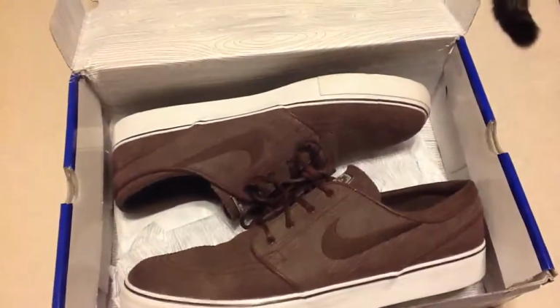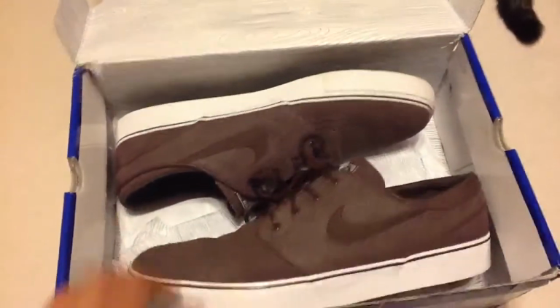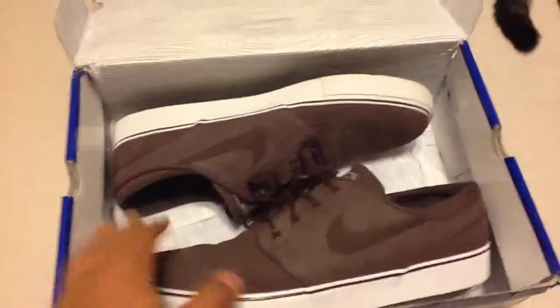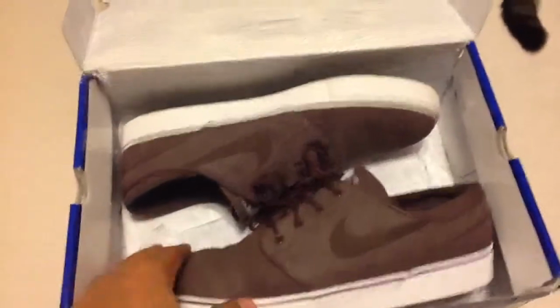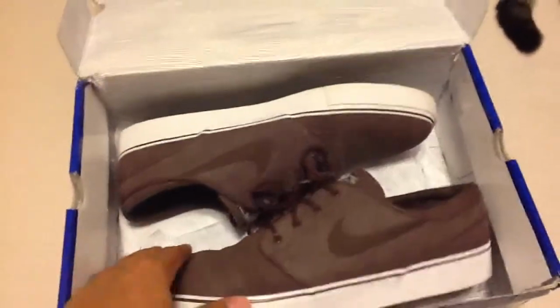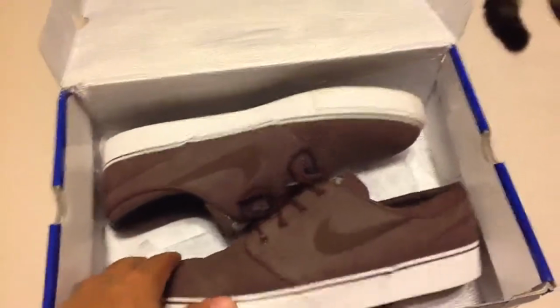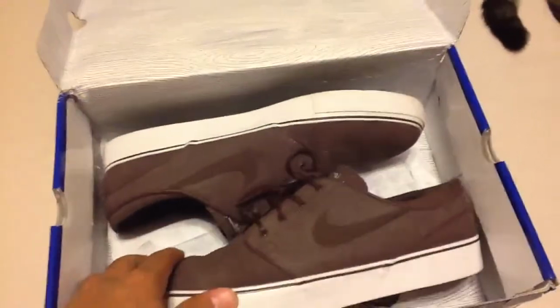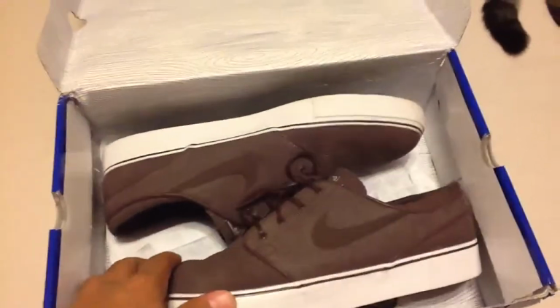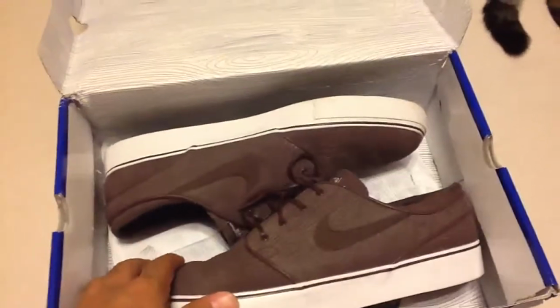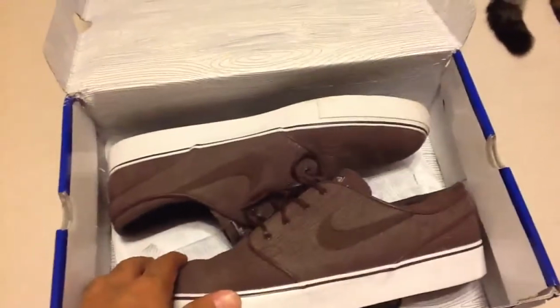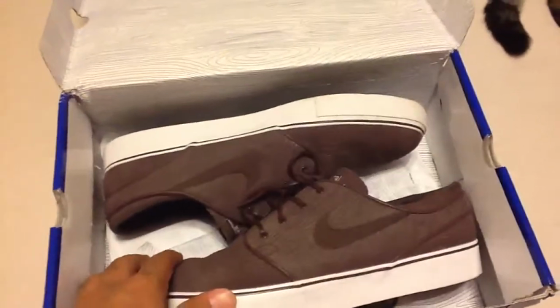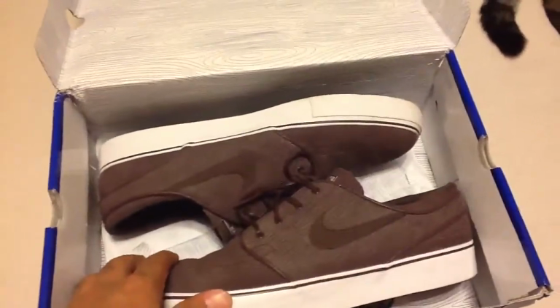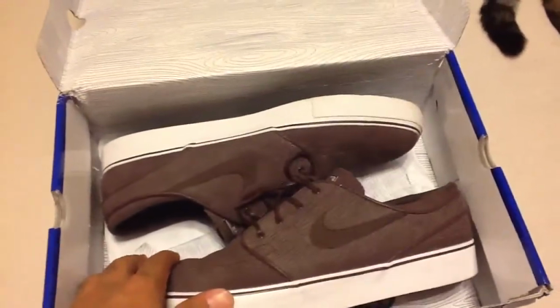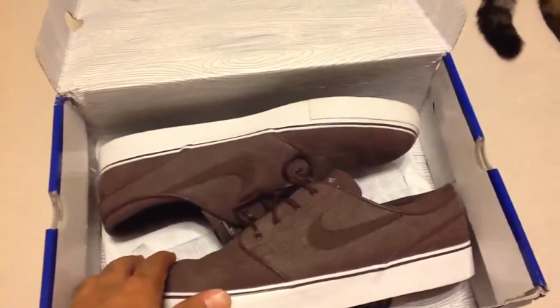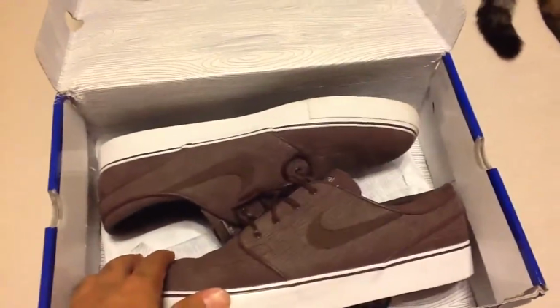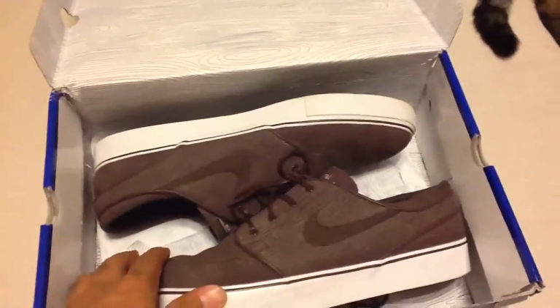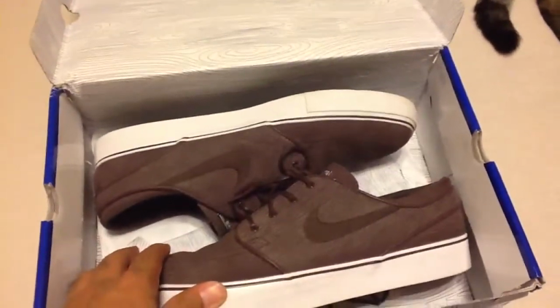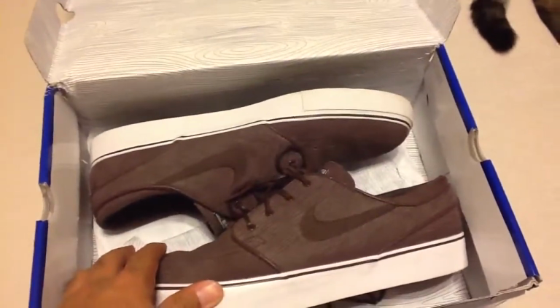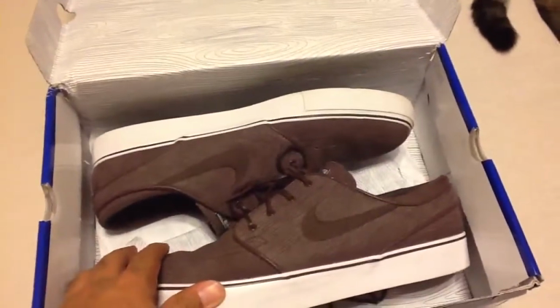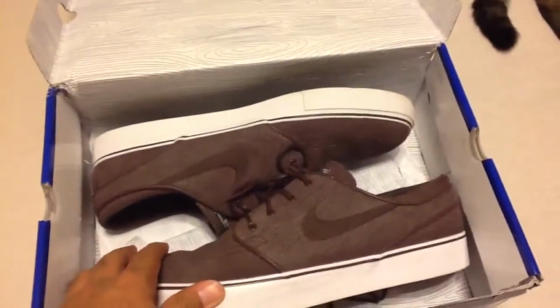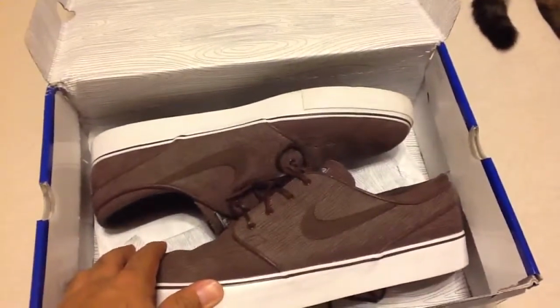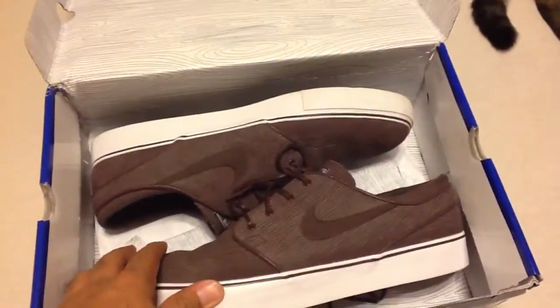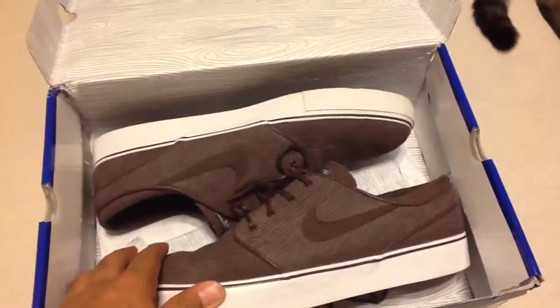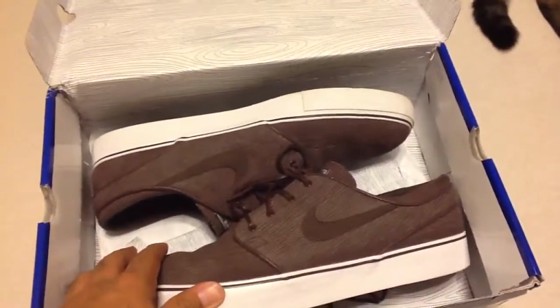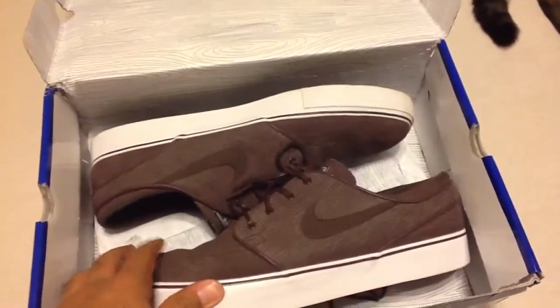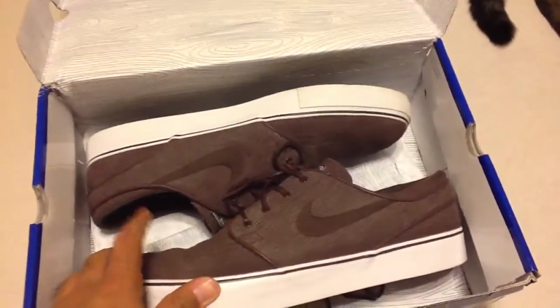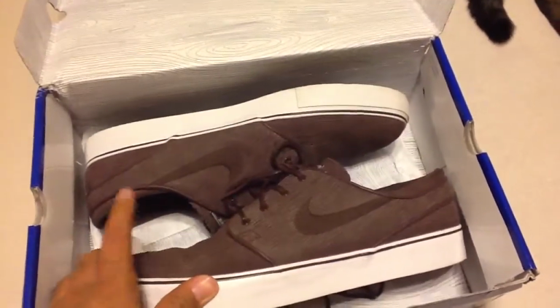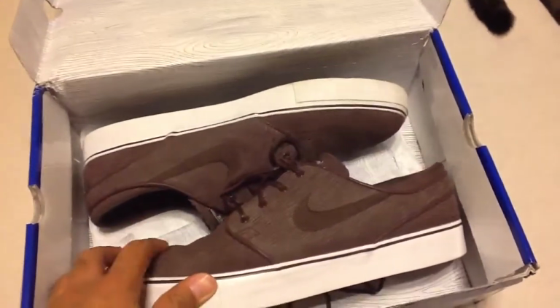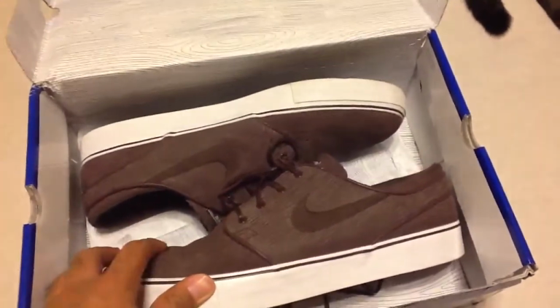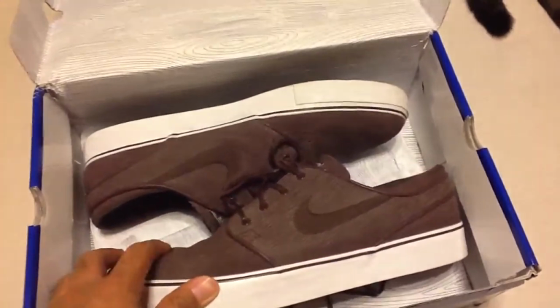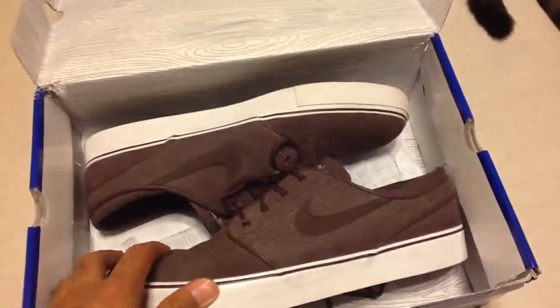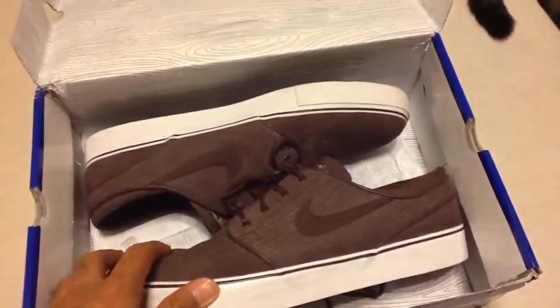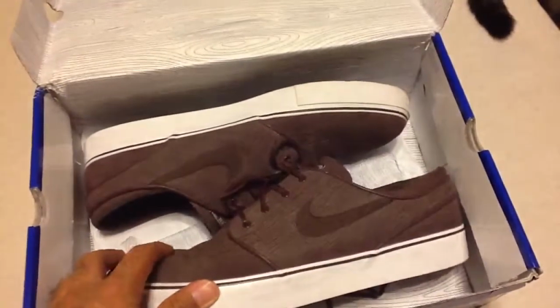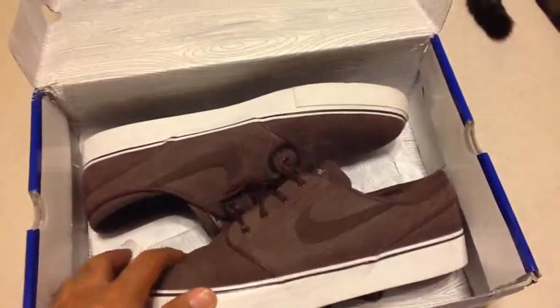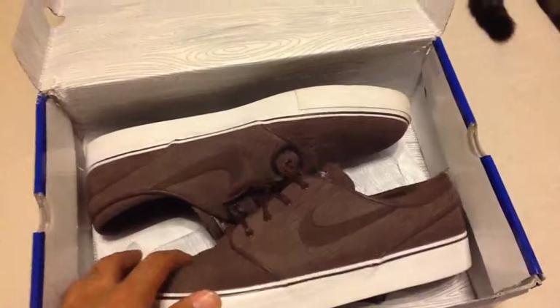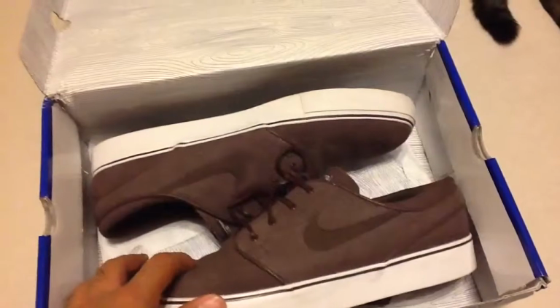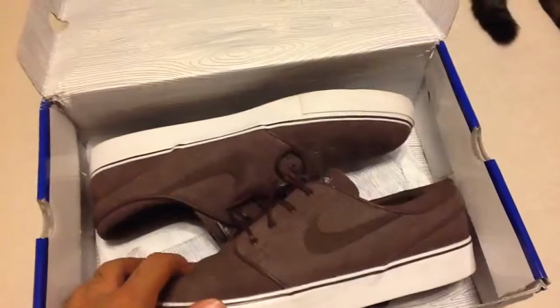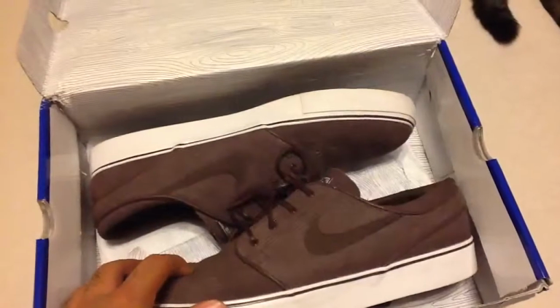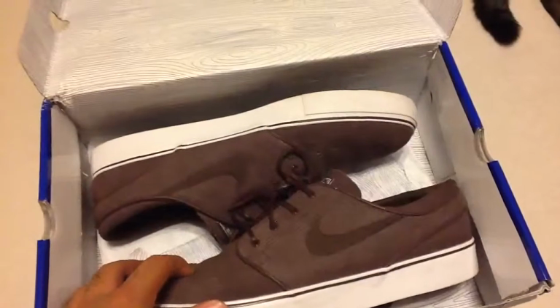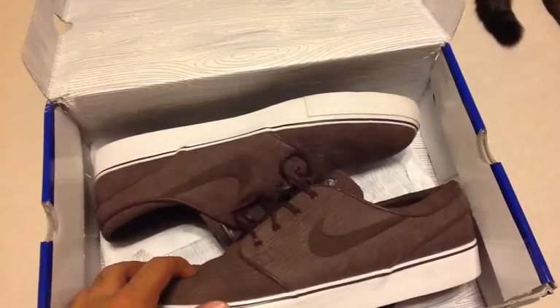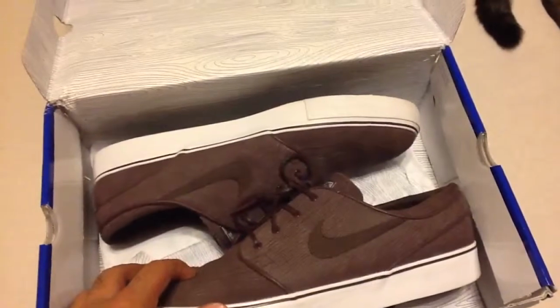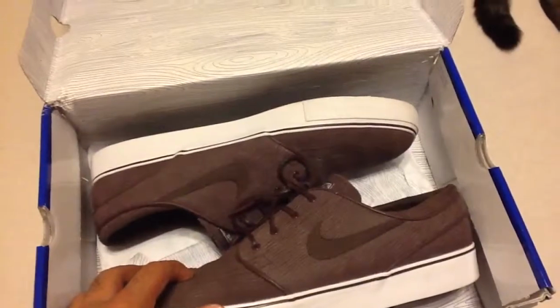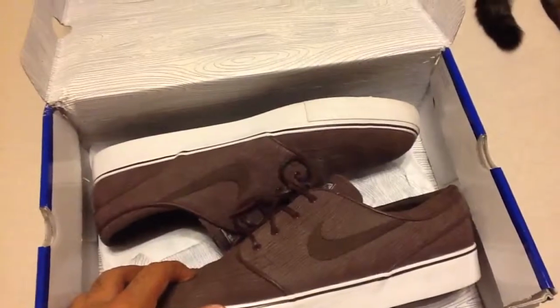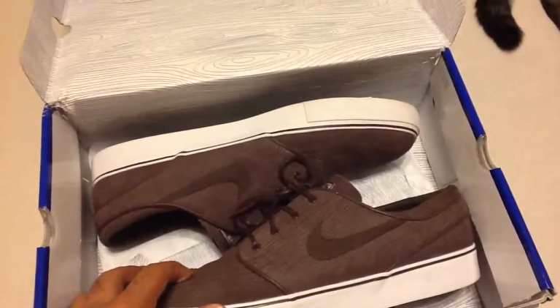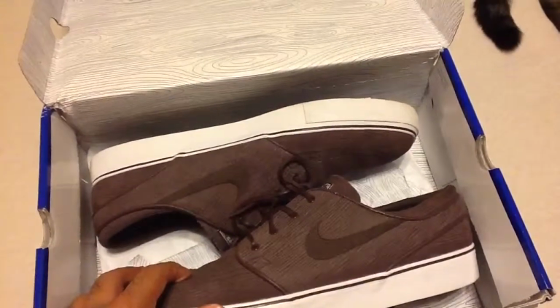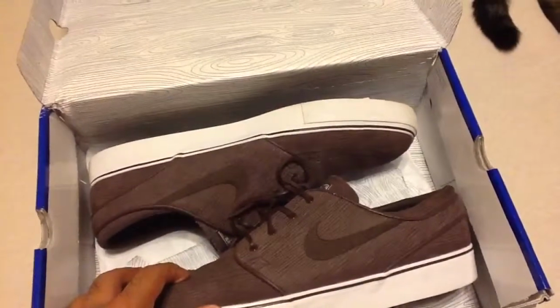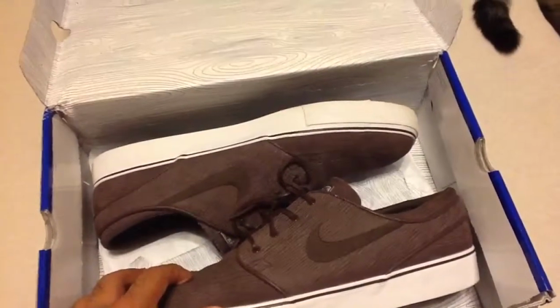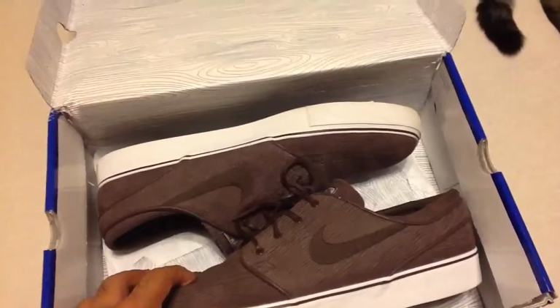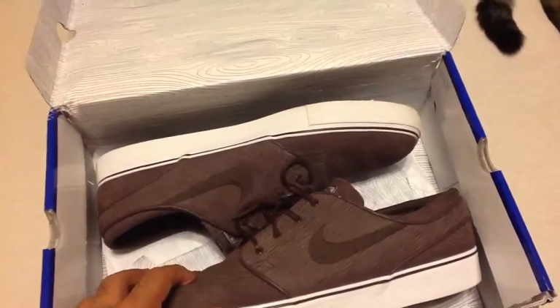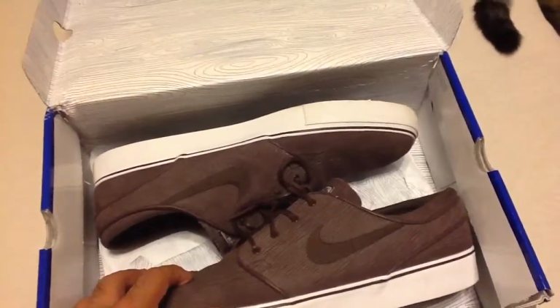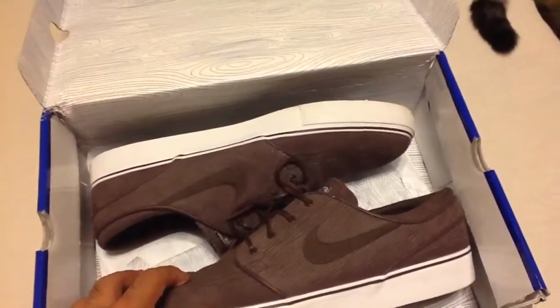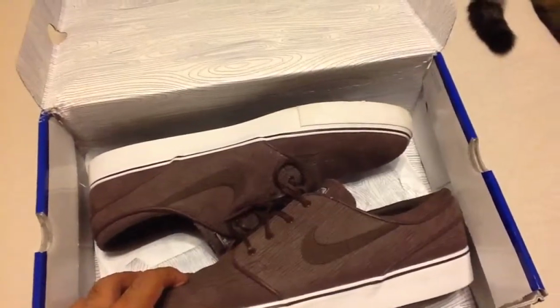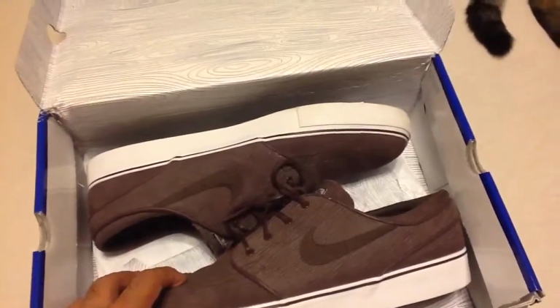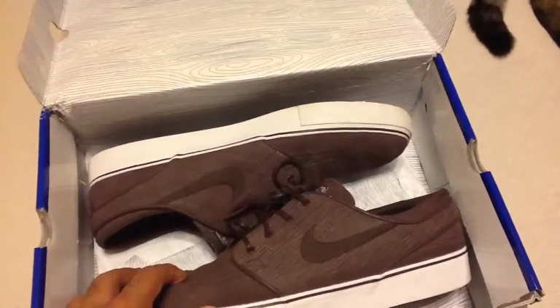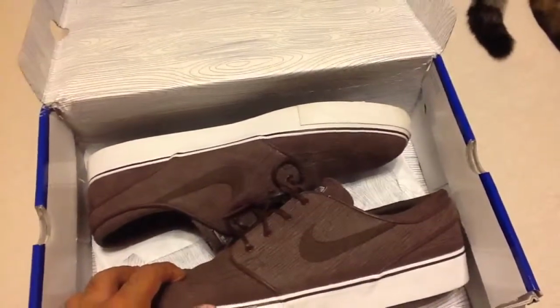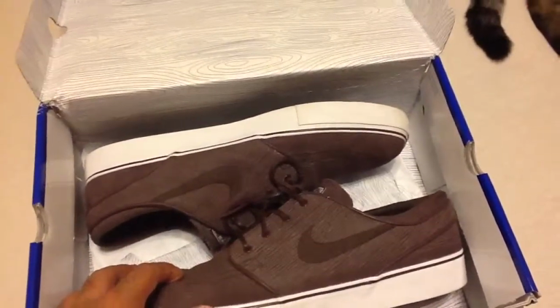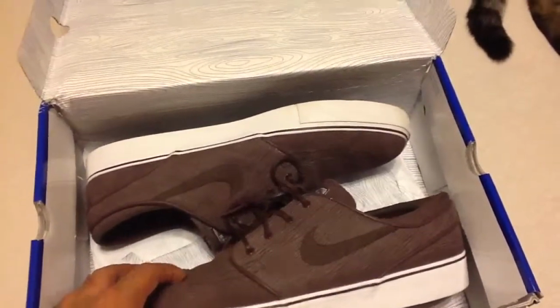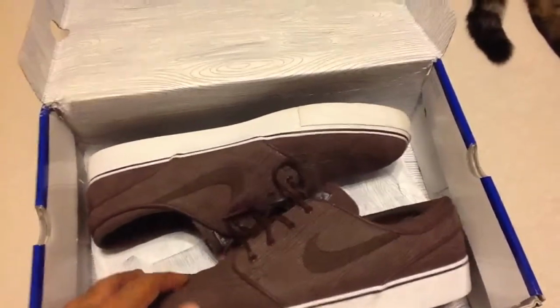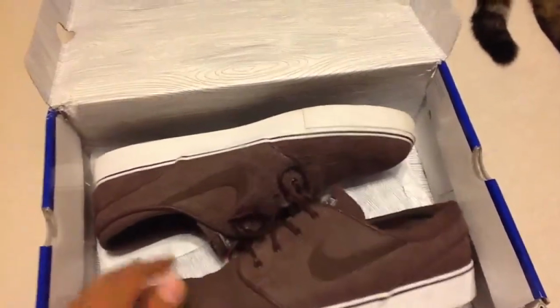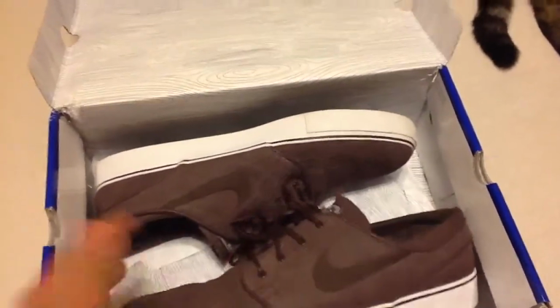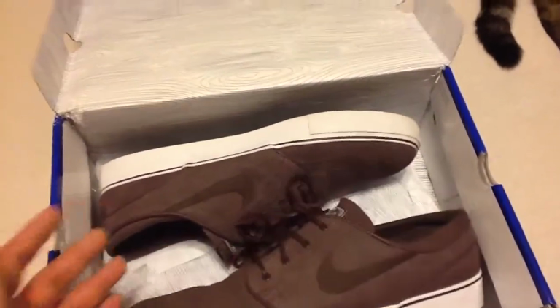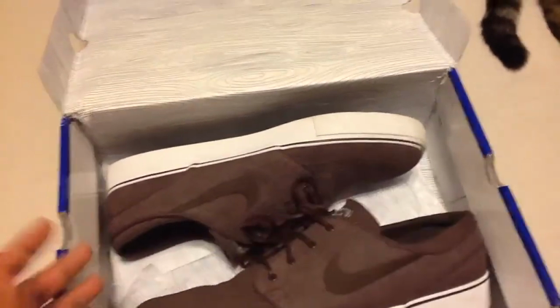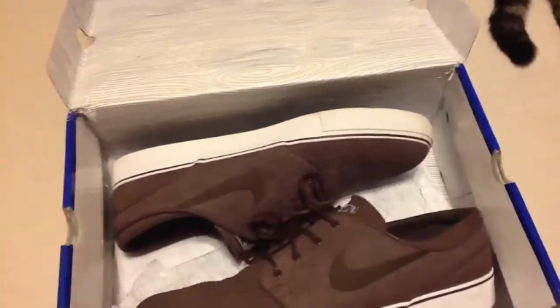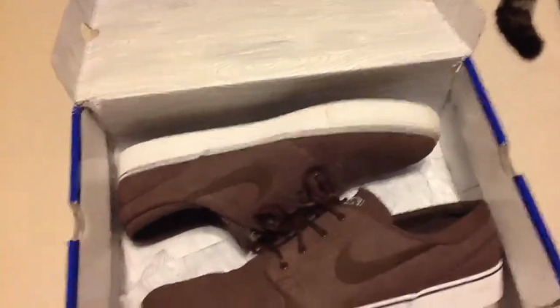I've had them for a while. I've worn them just once or twice, trying to get them in the rotation. Pretty dope sneaker.